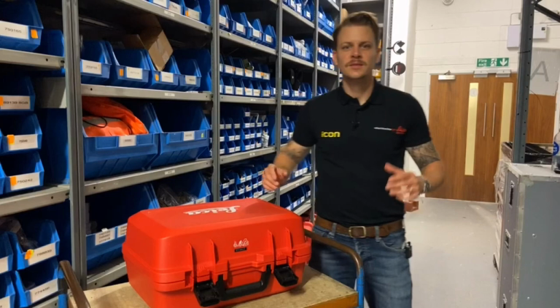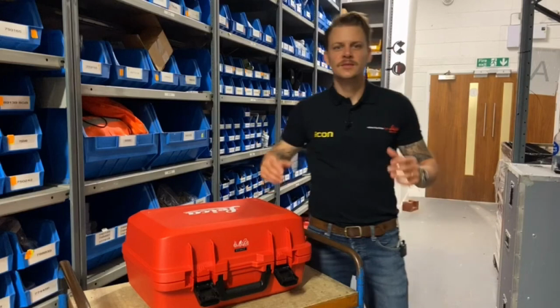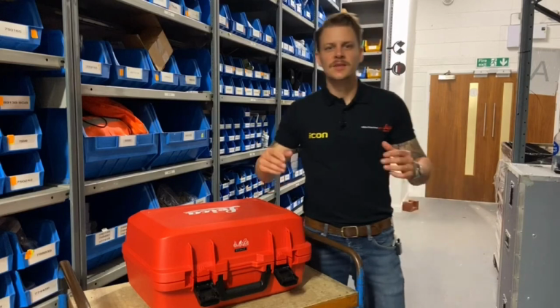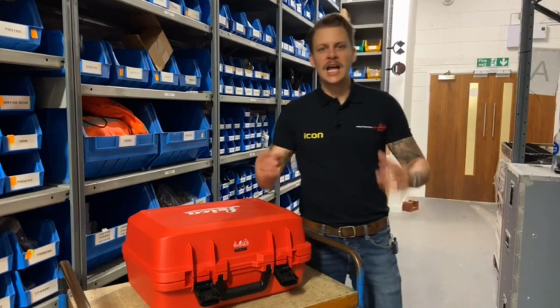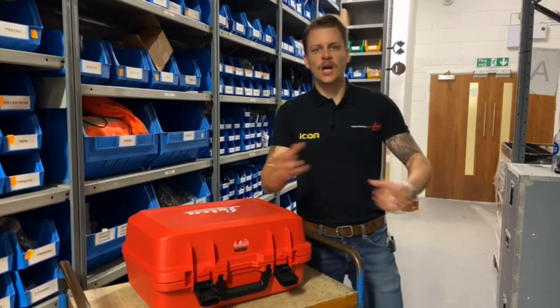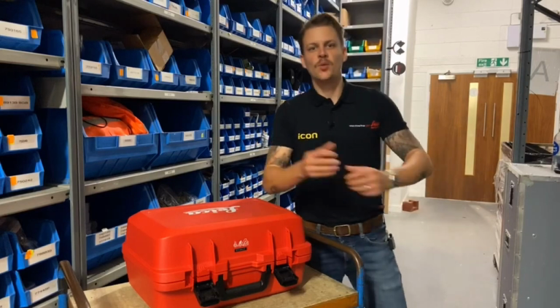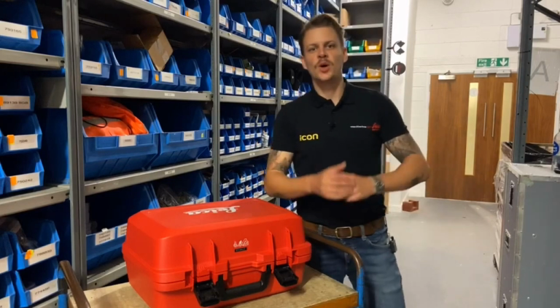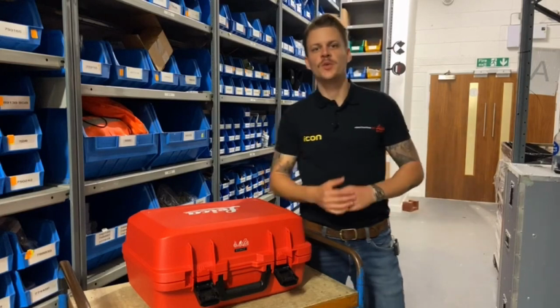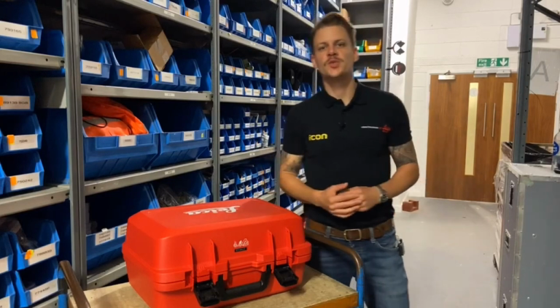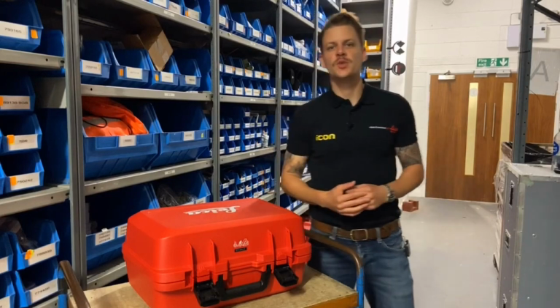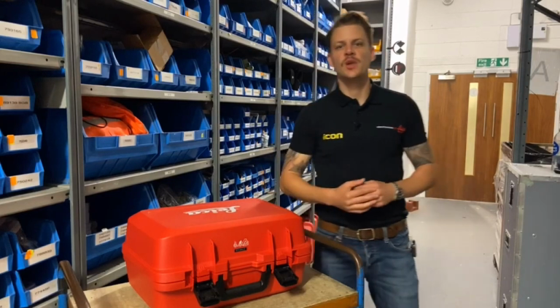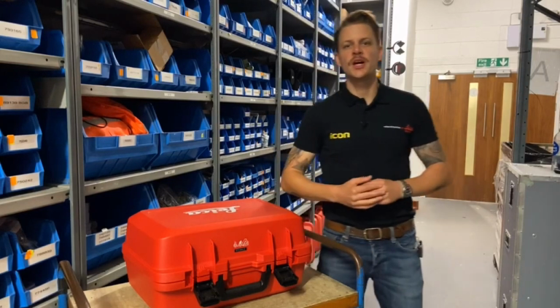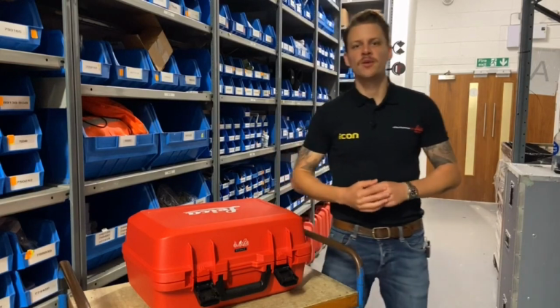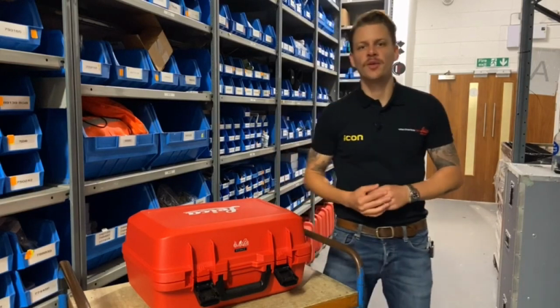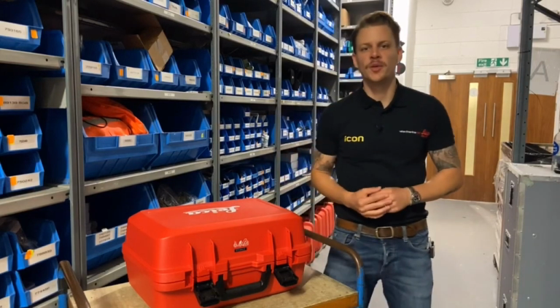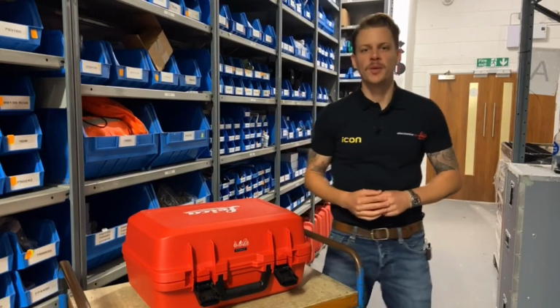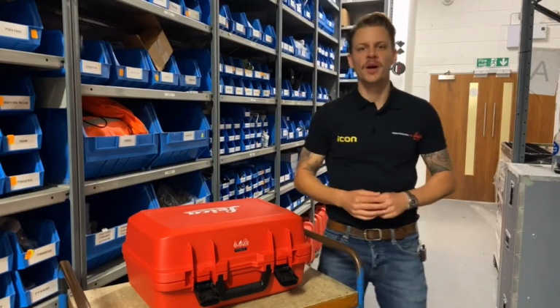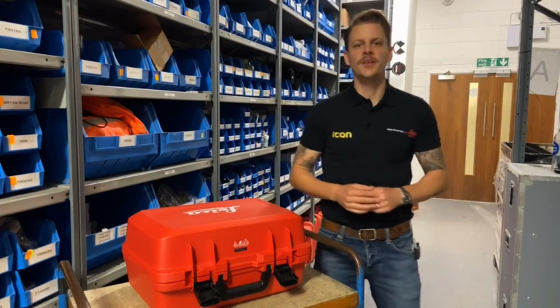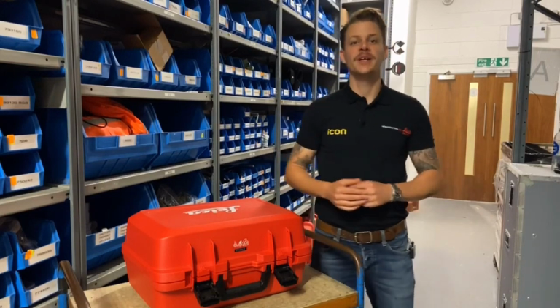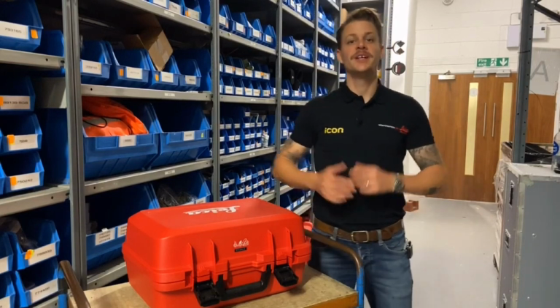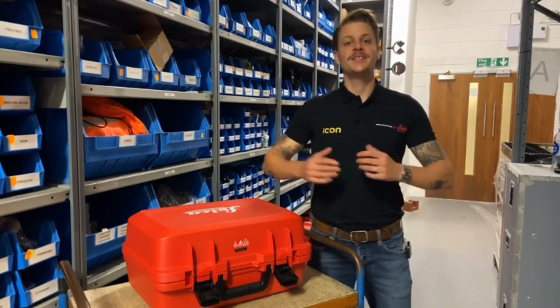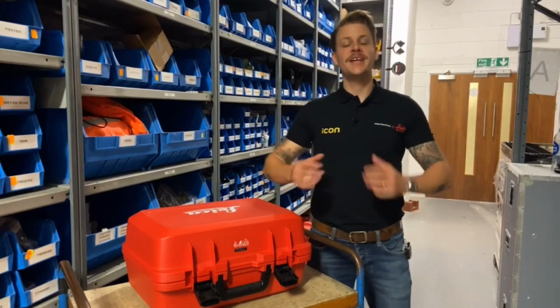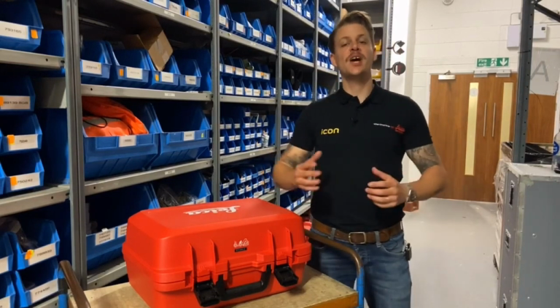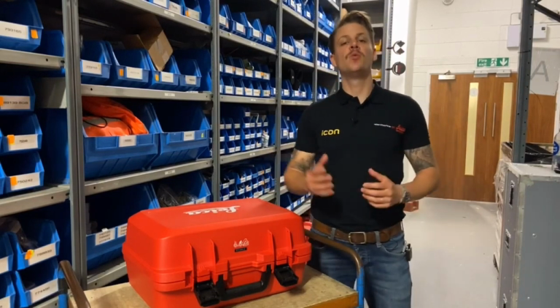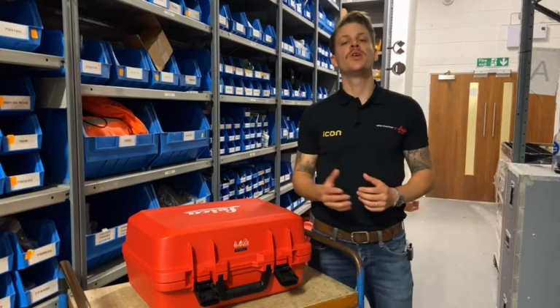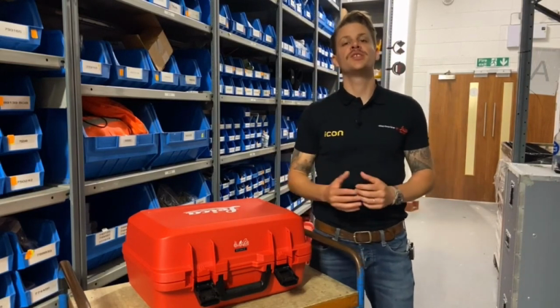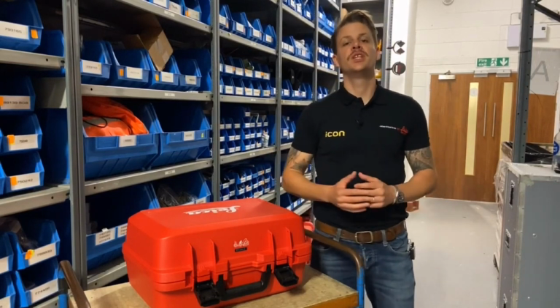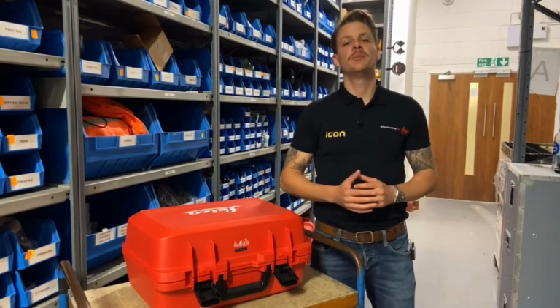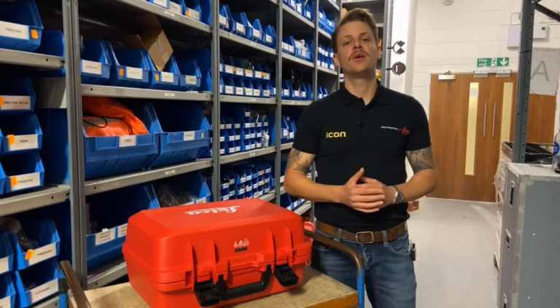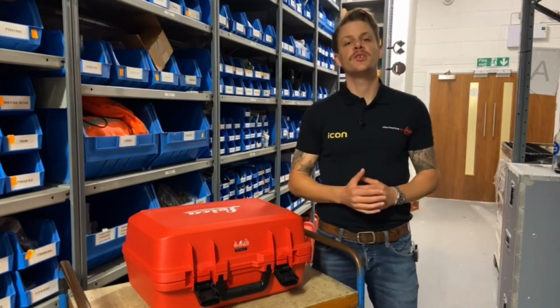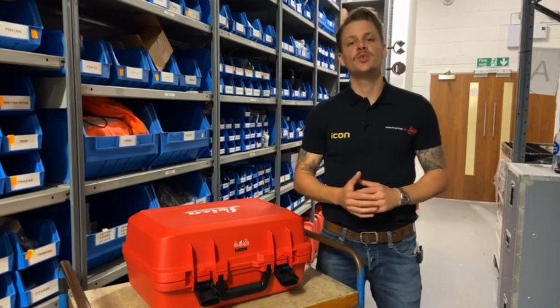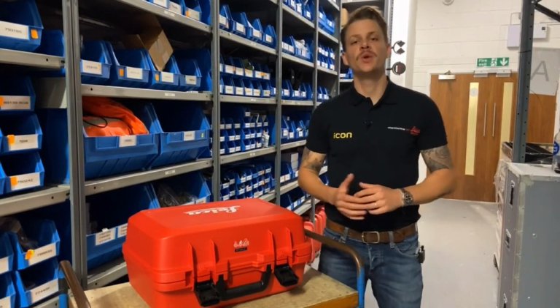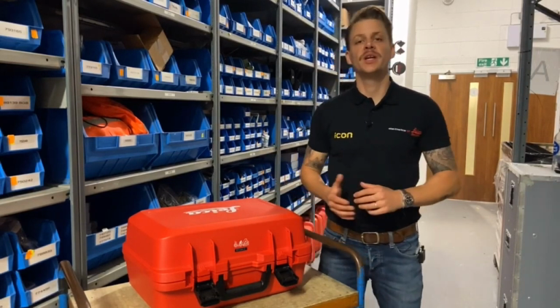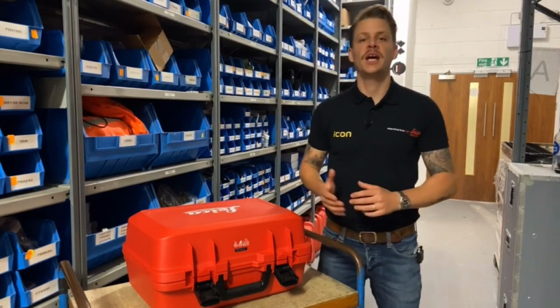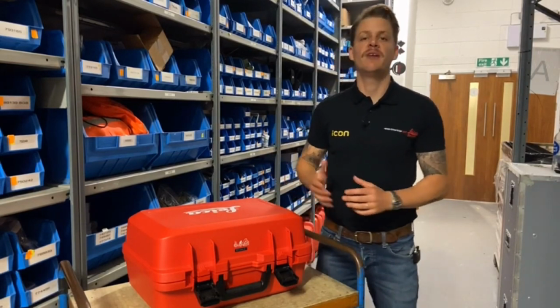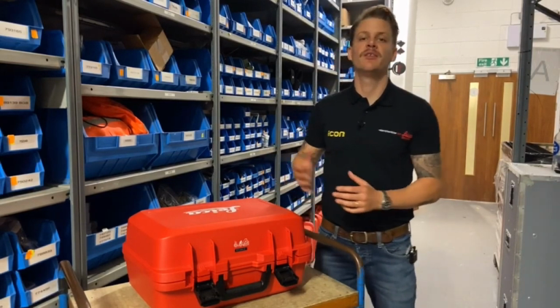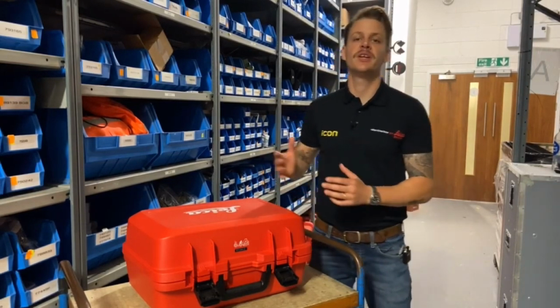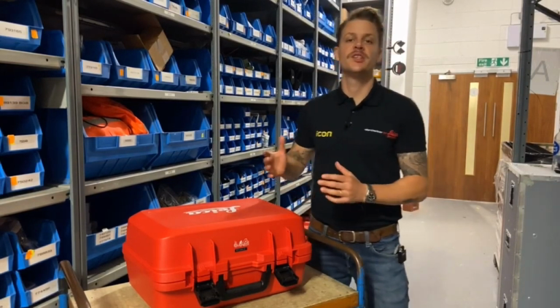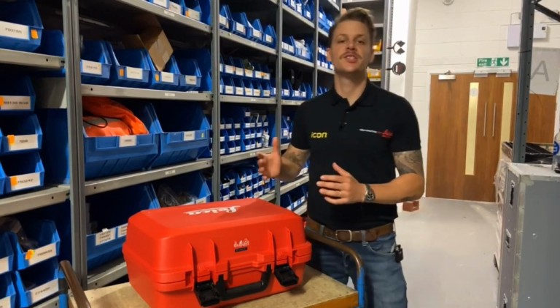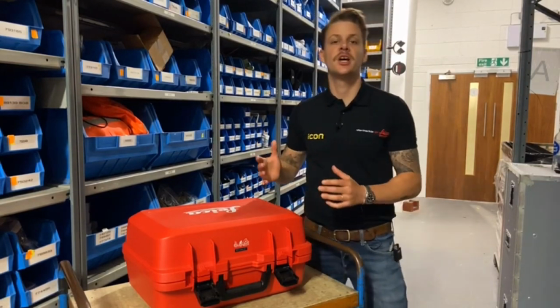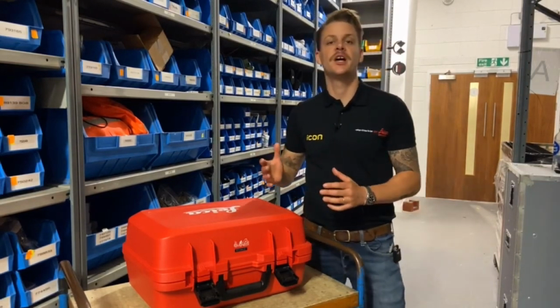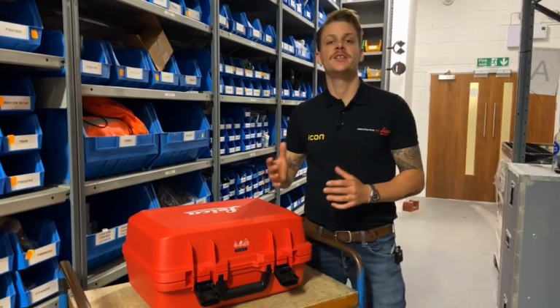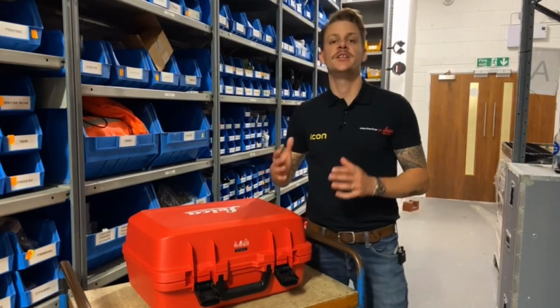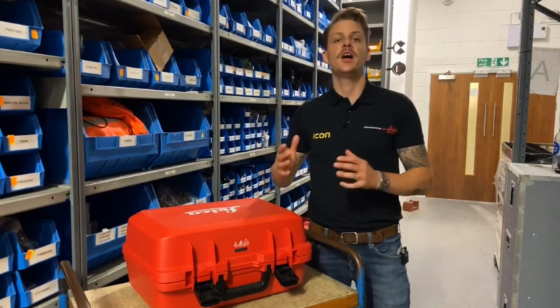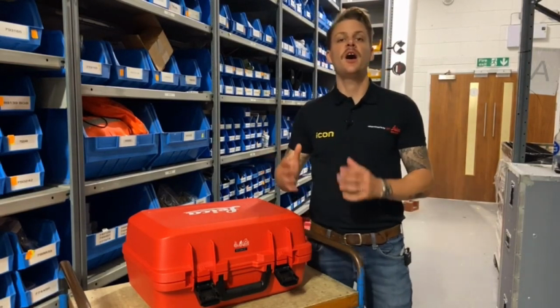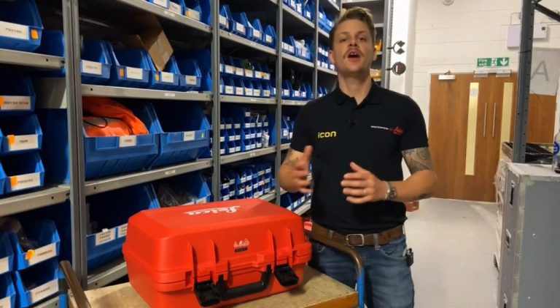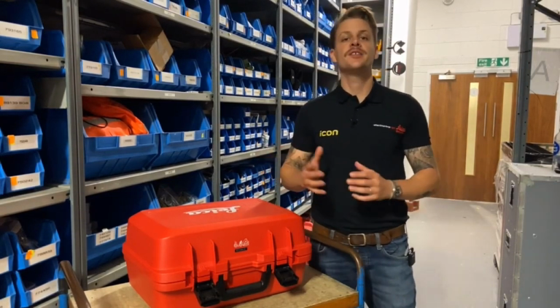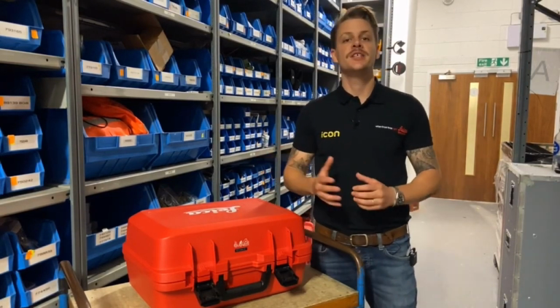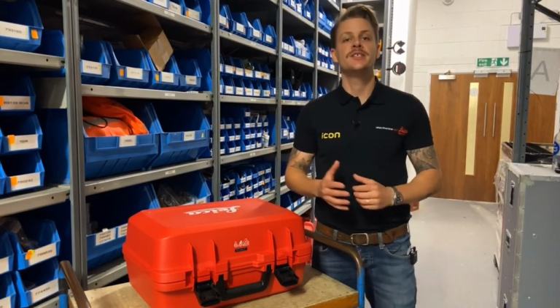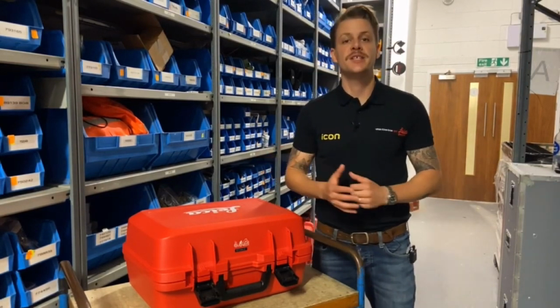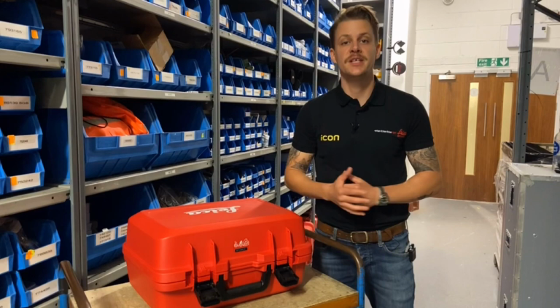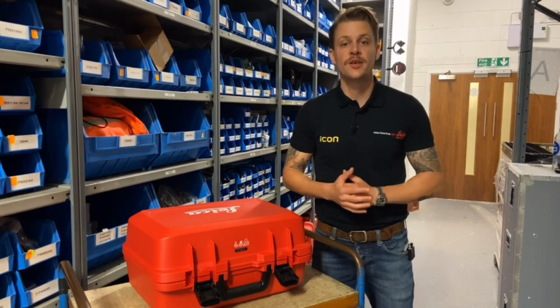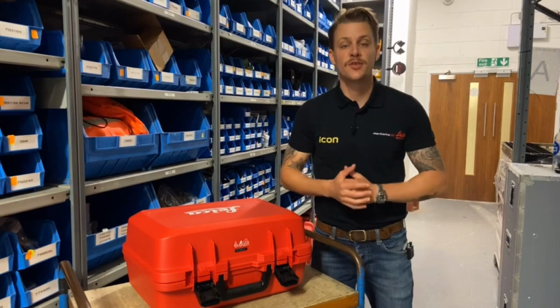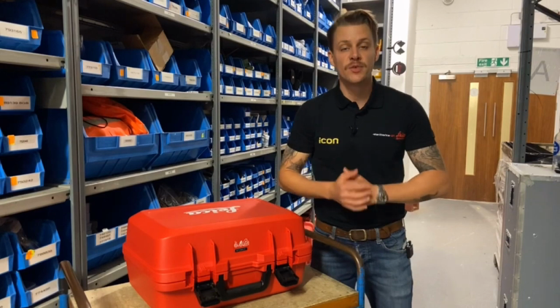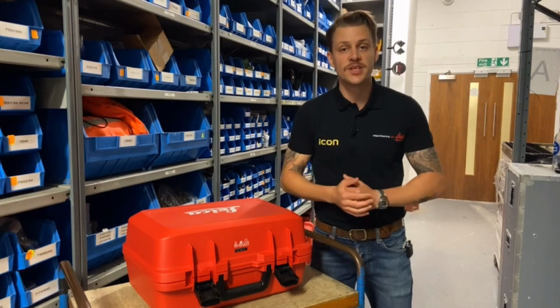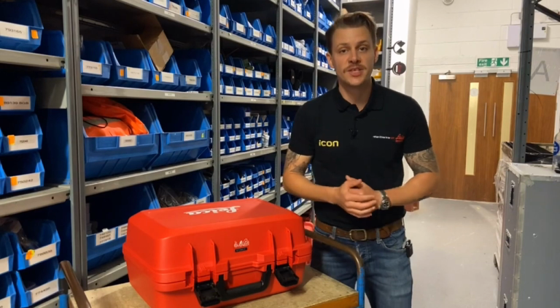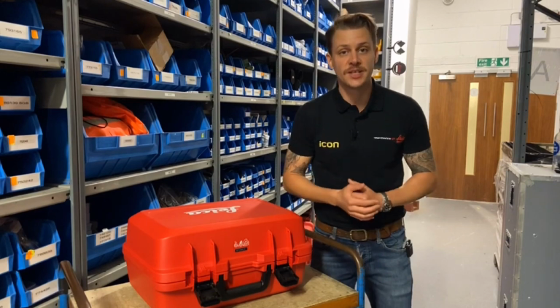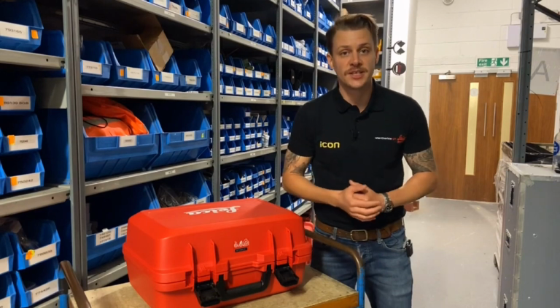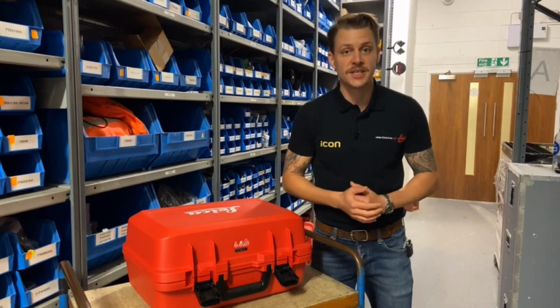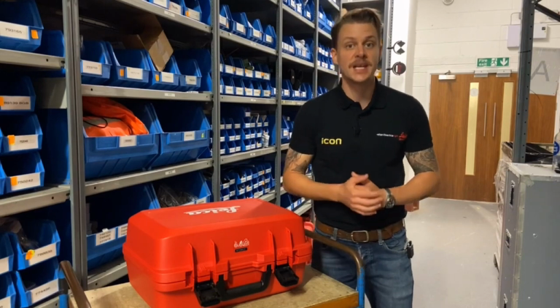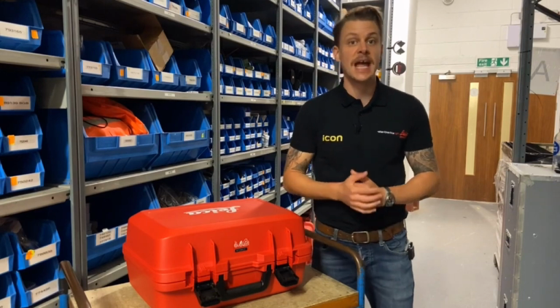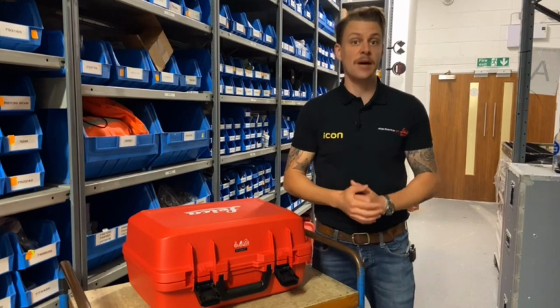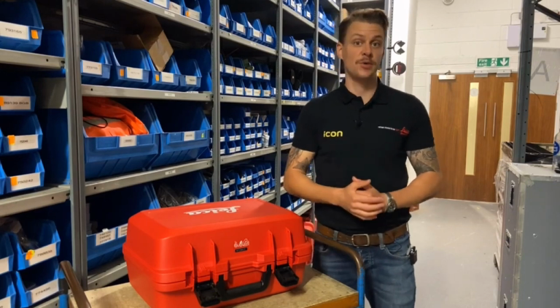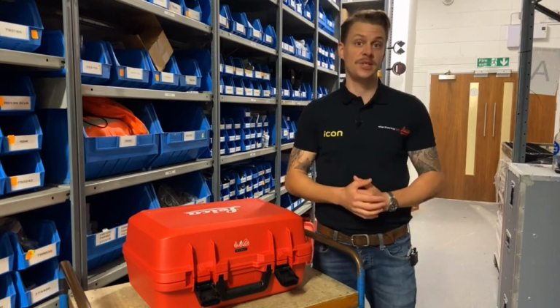Hello and welcome to Leica On Demand. Today on What's In The Box, we're going to have a look inside the RTC 360 LT.